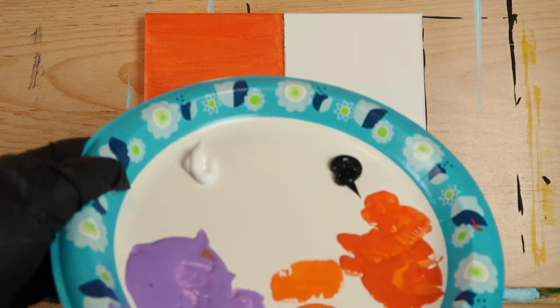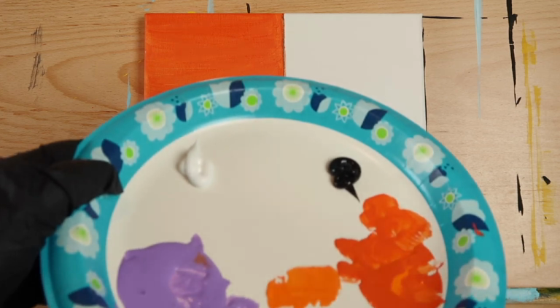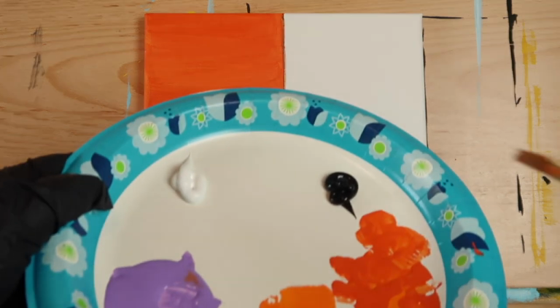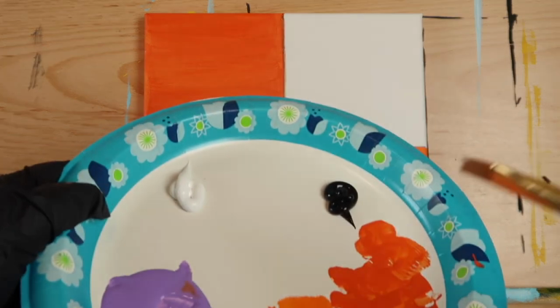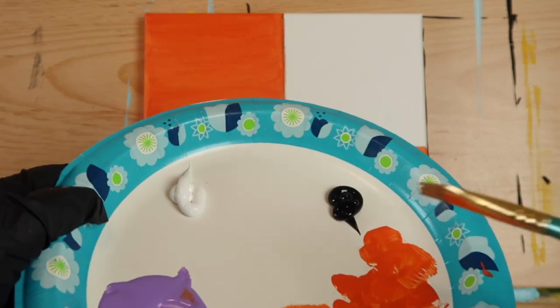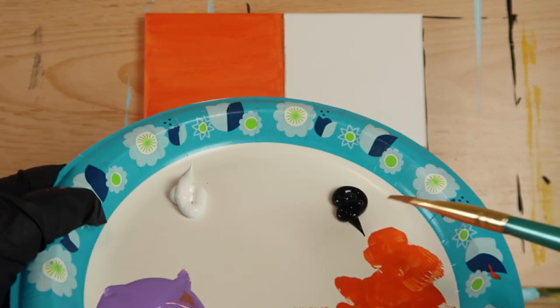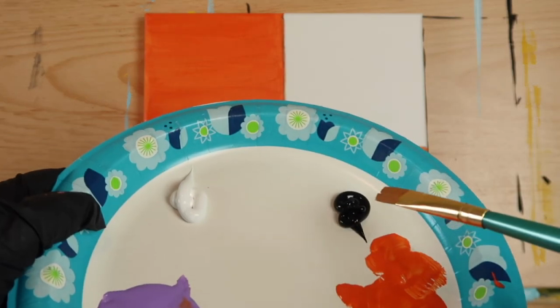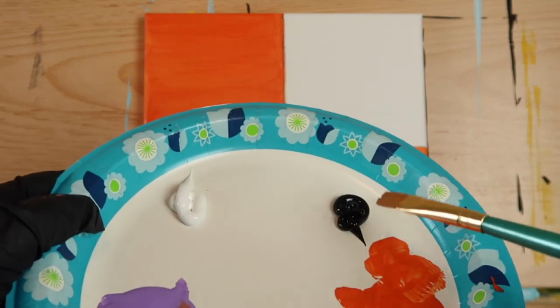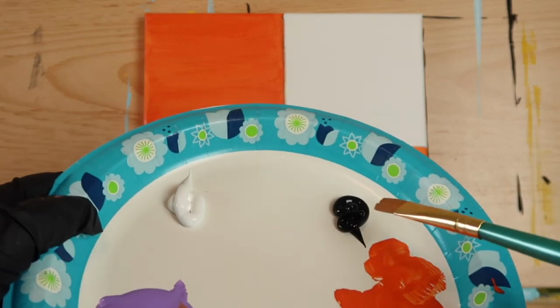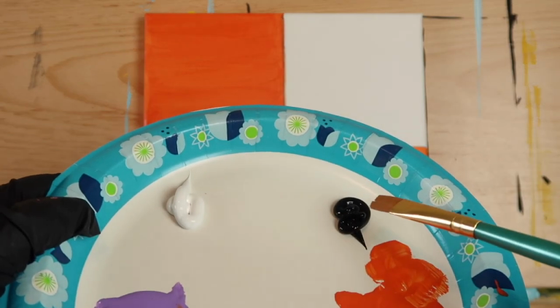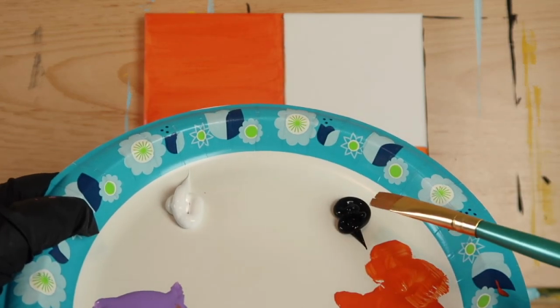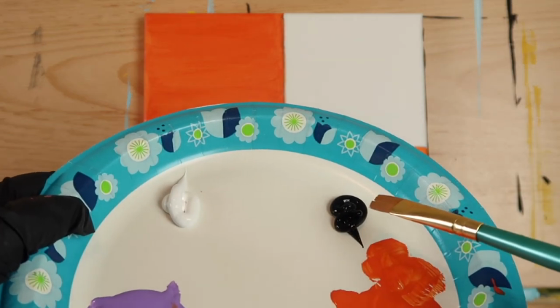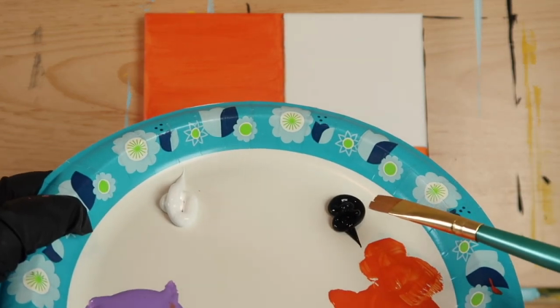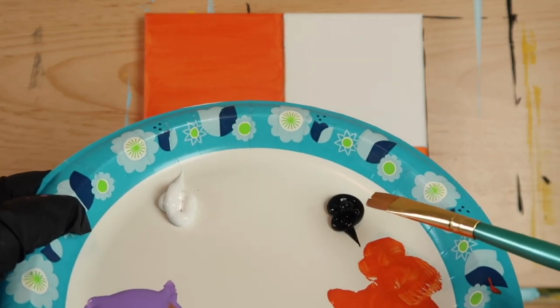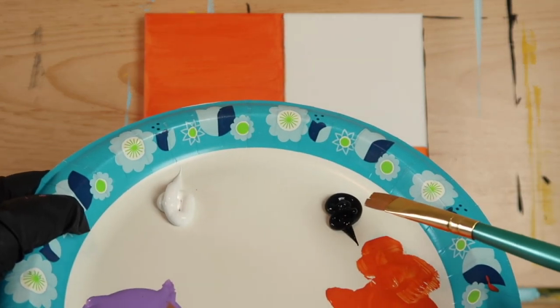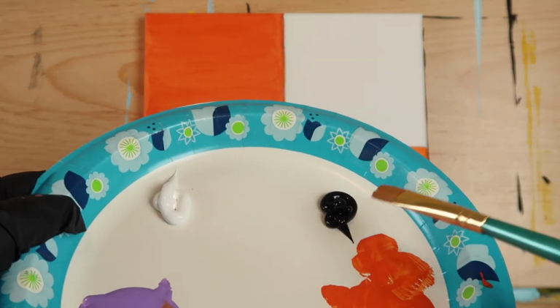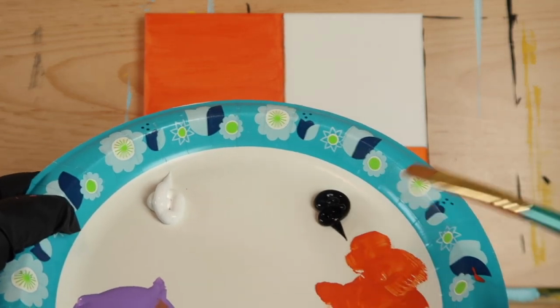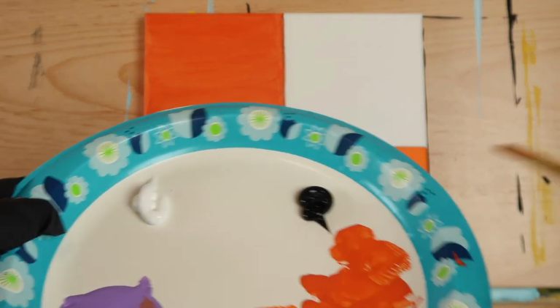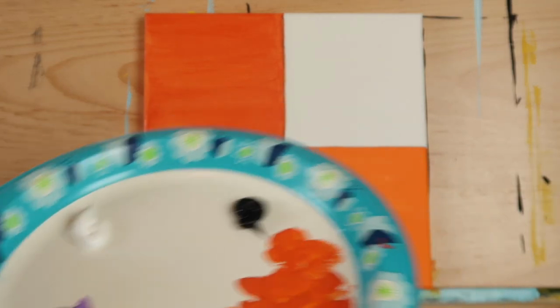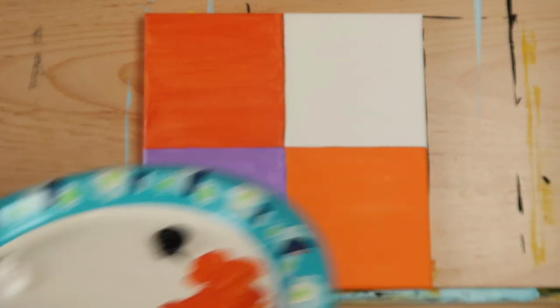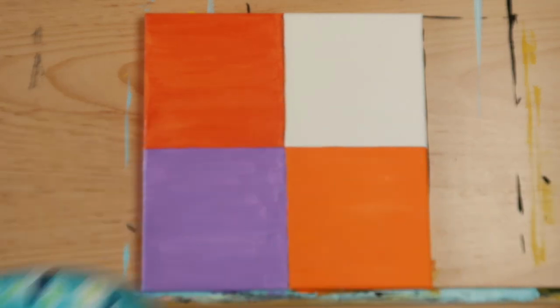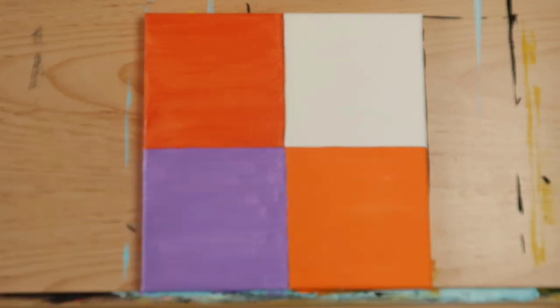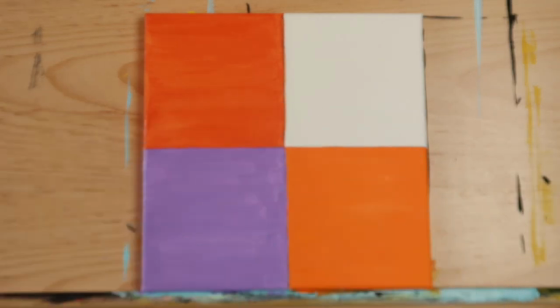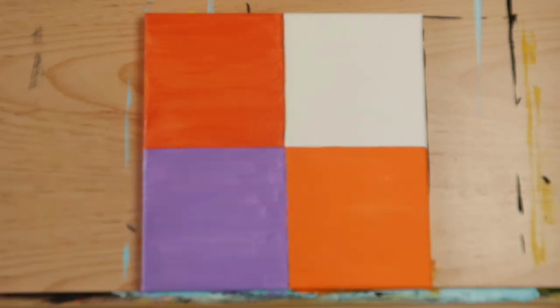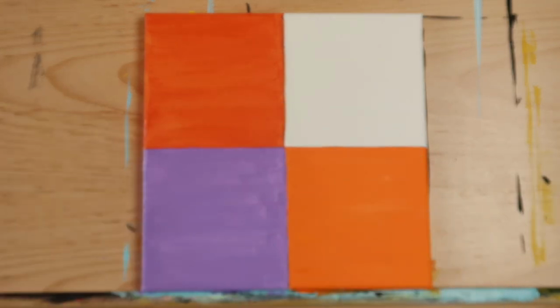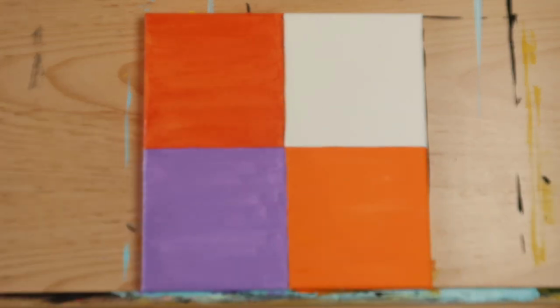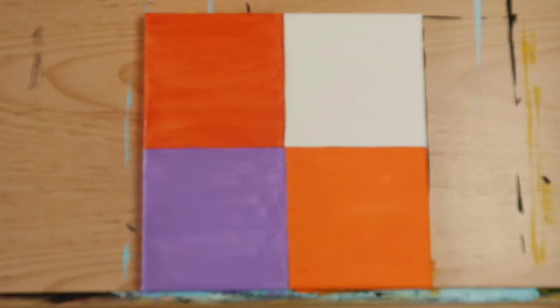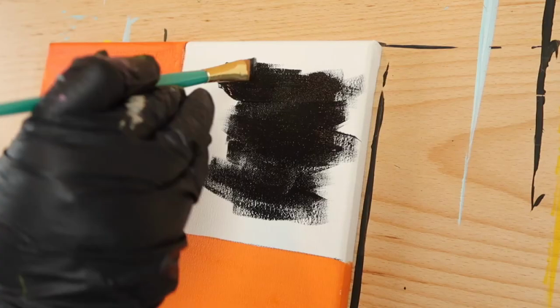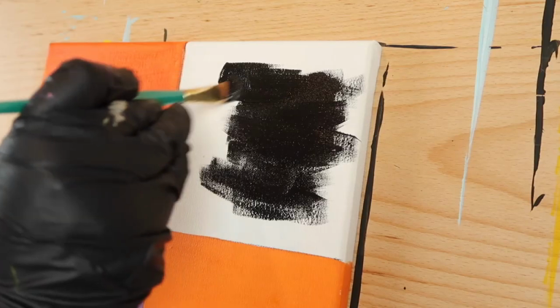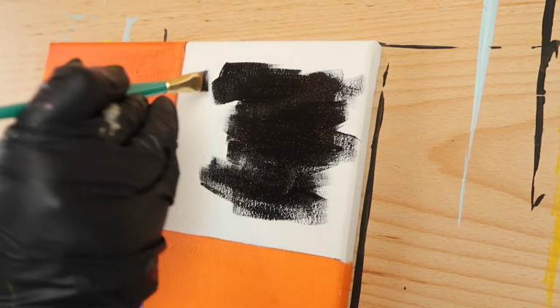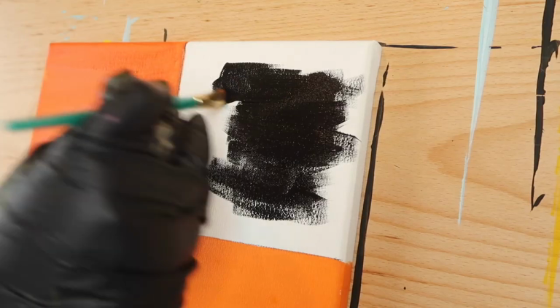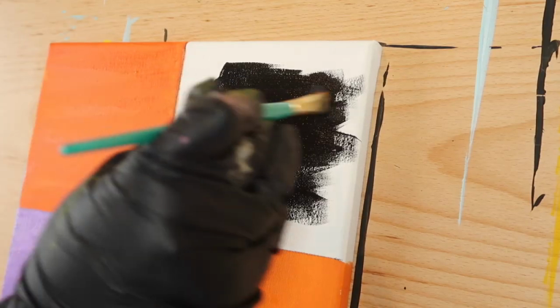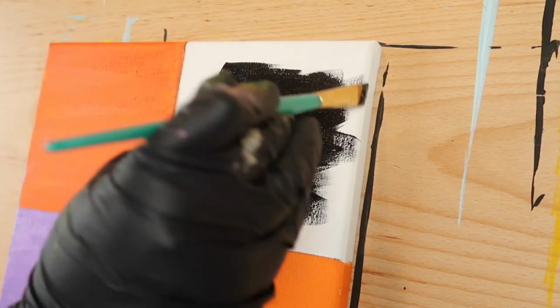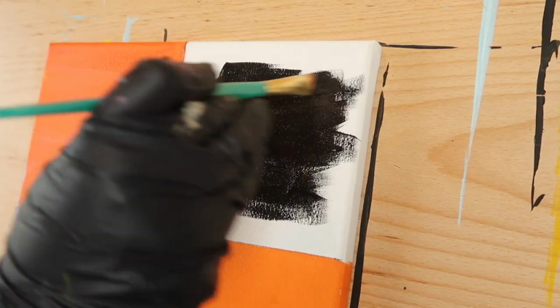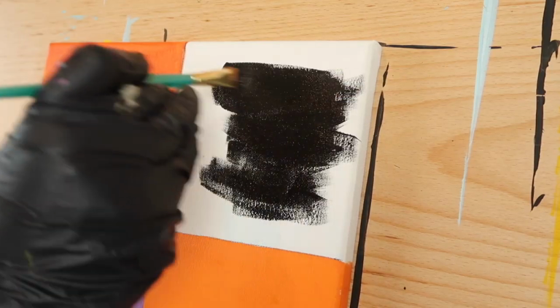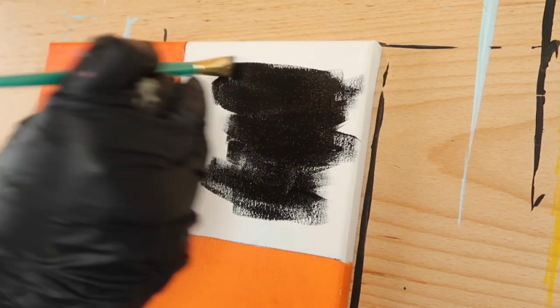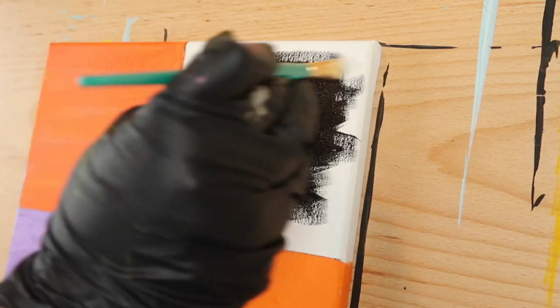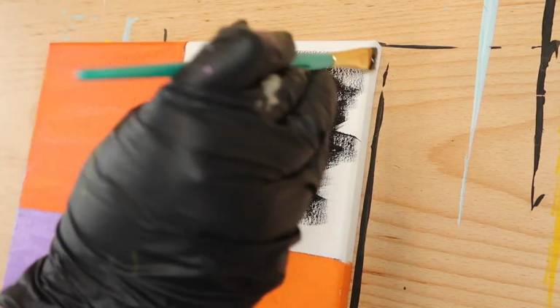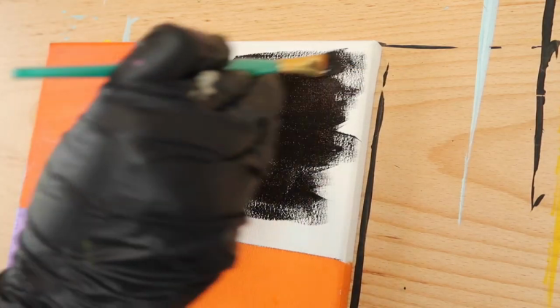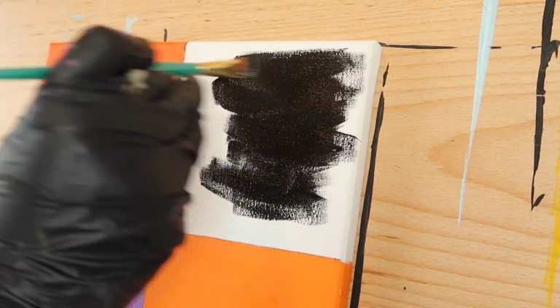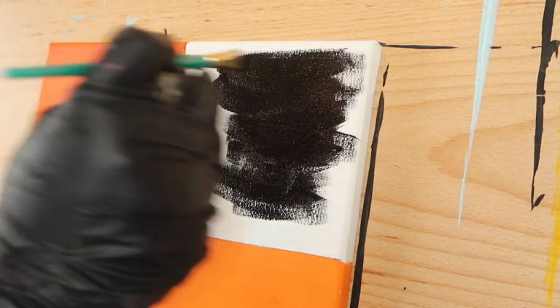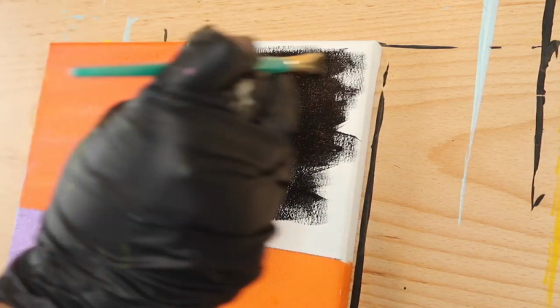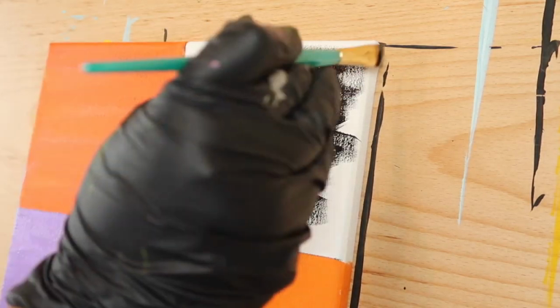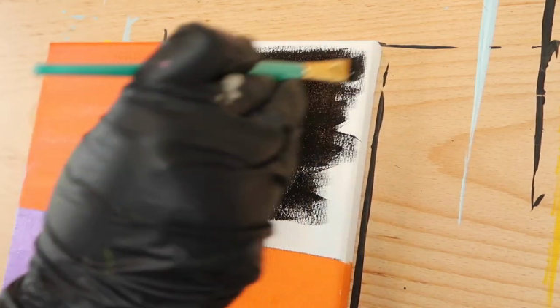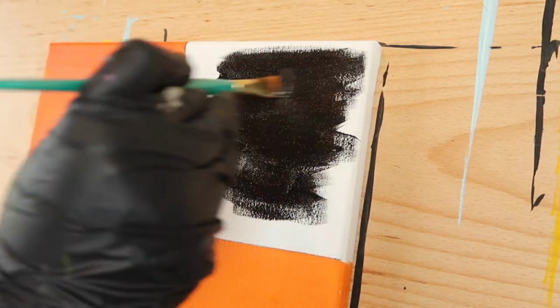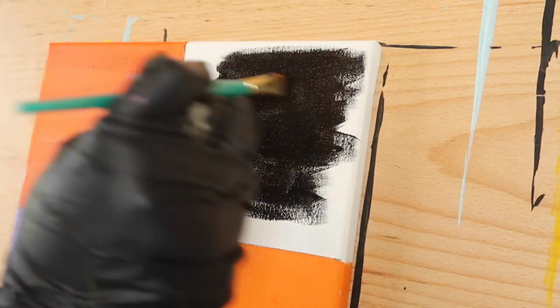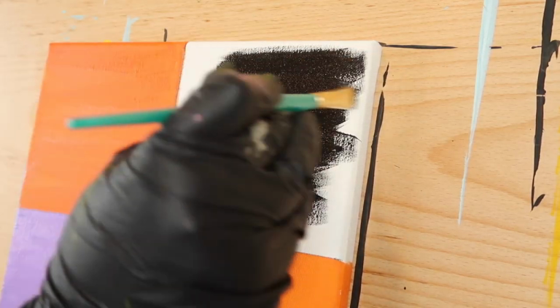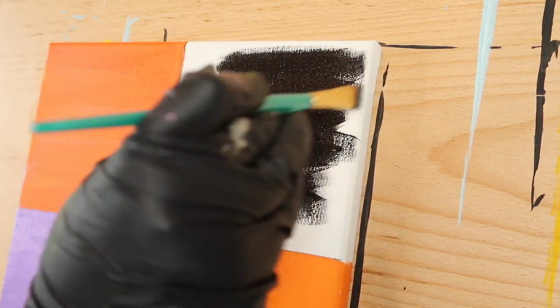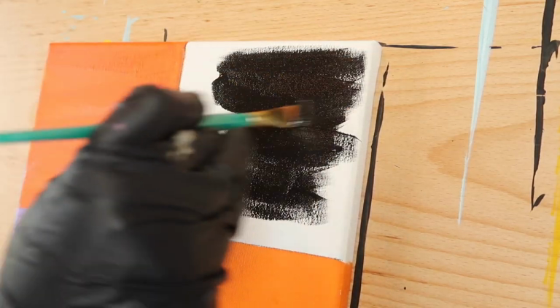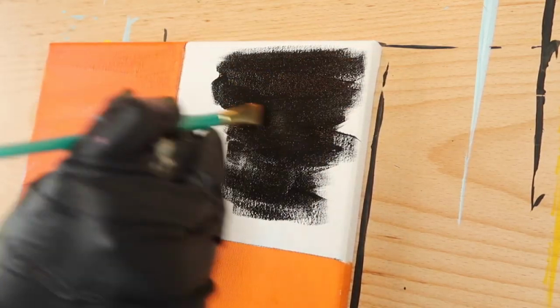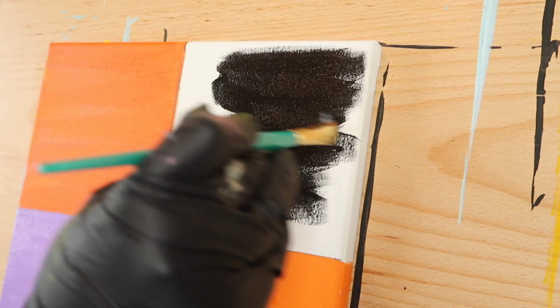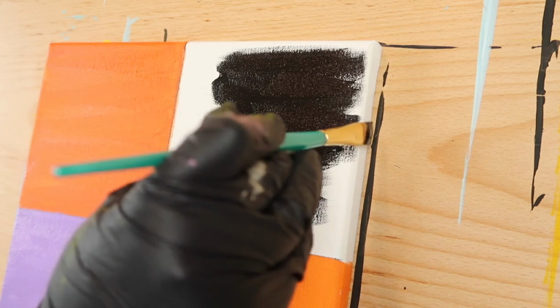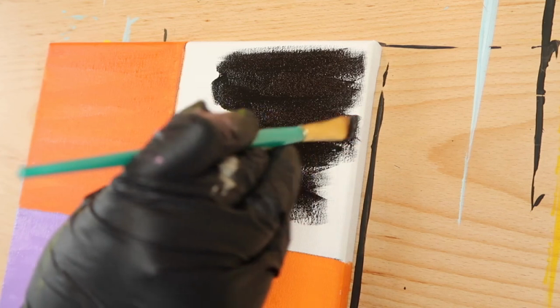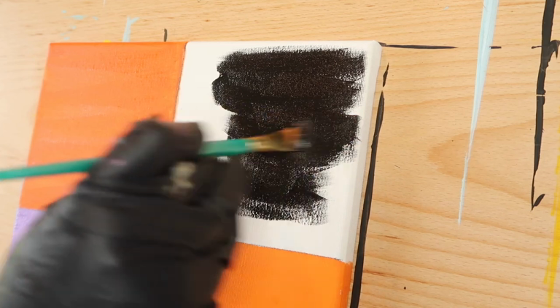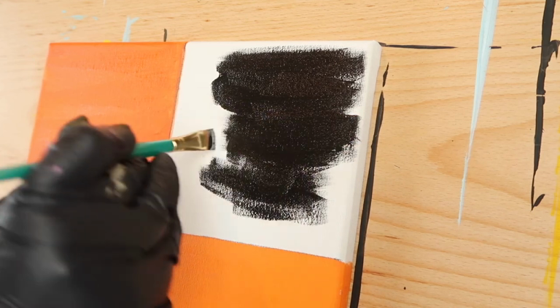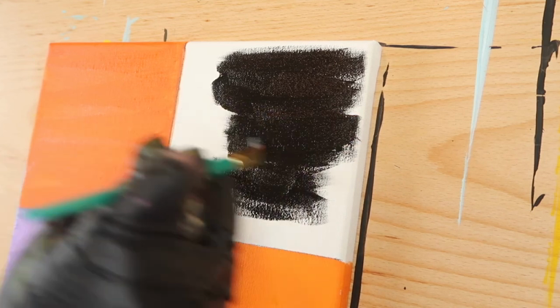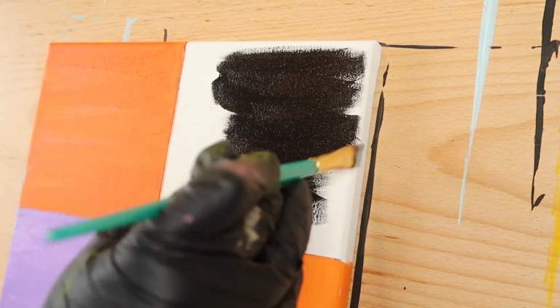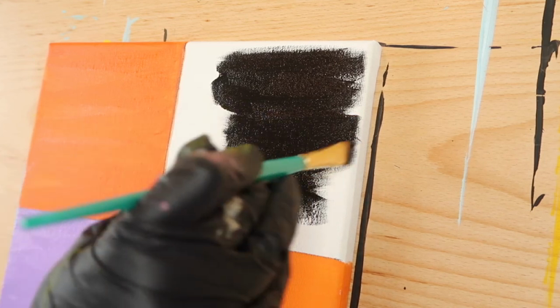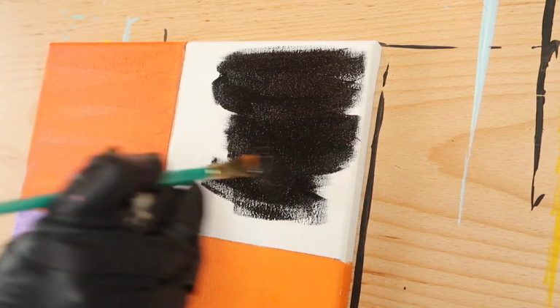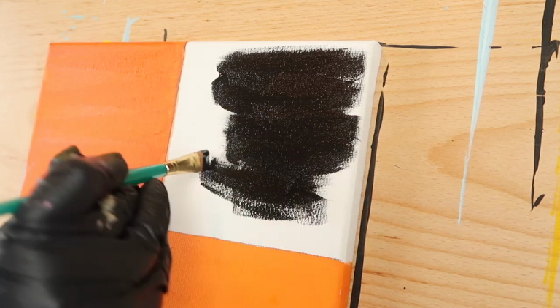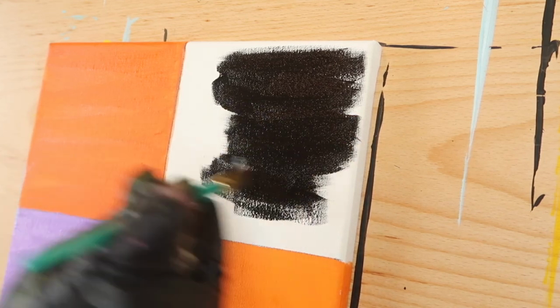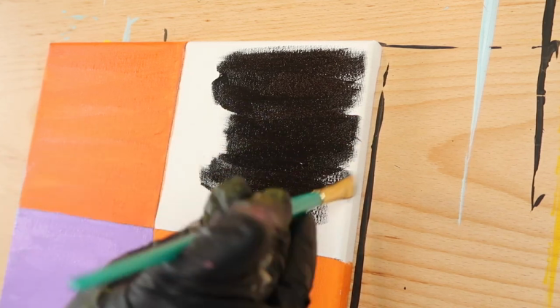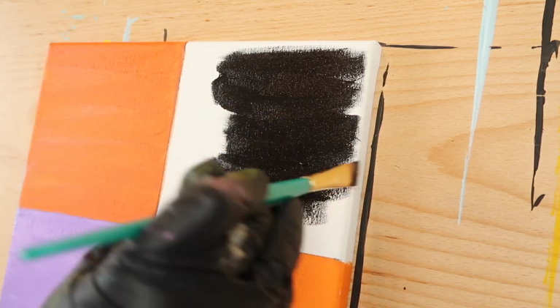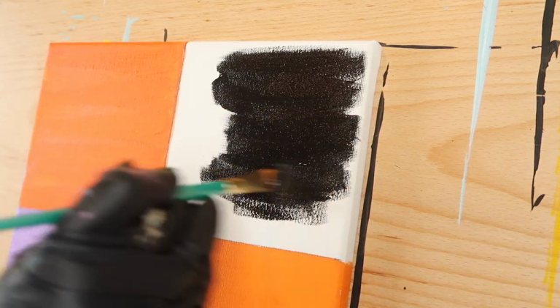Now it's time to fill in our last box. Take a clean brush, load it with Mars Black, and have at it.